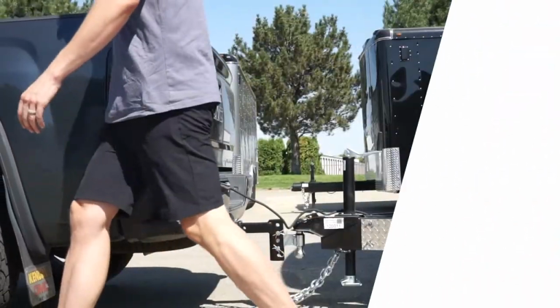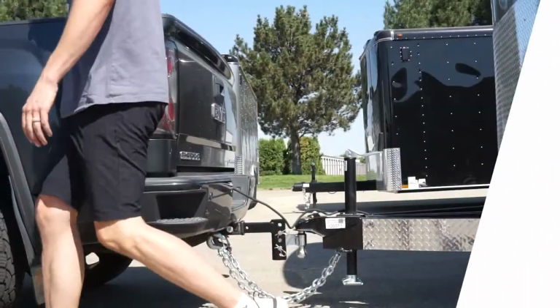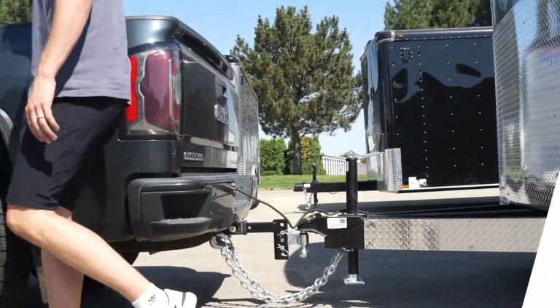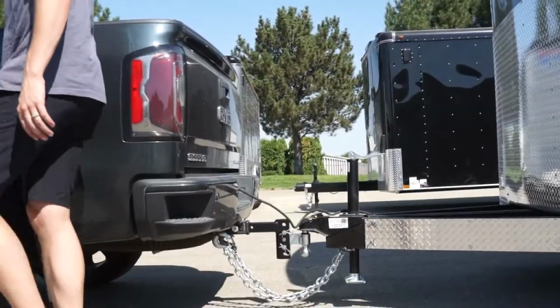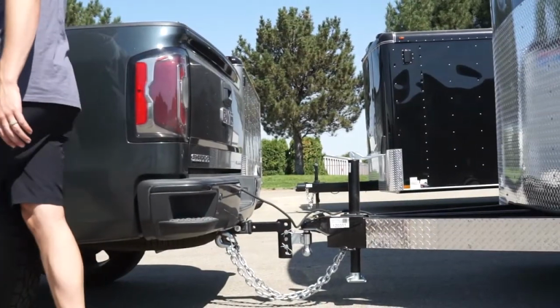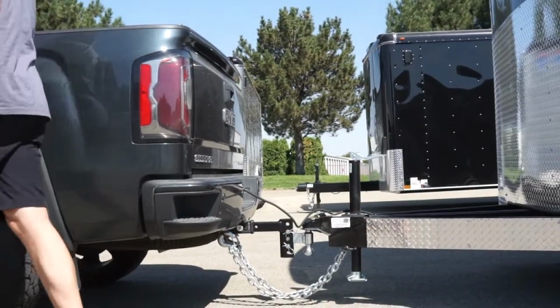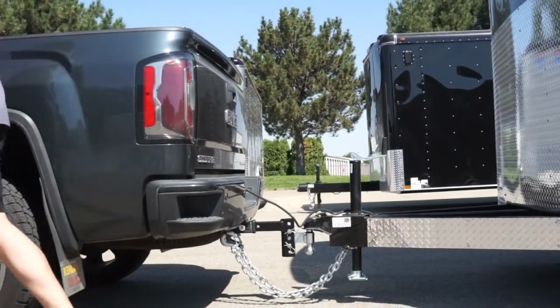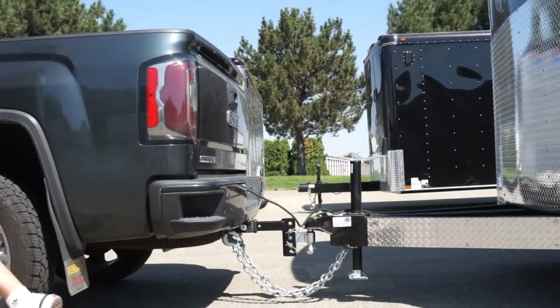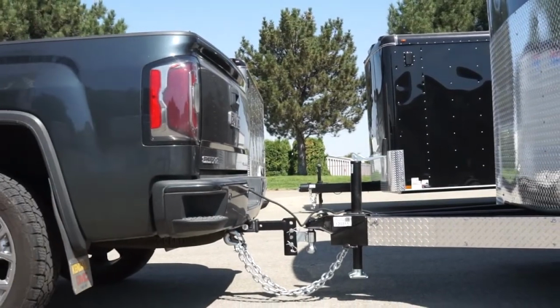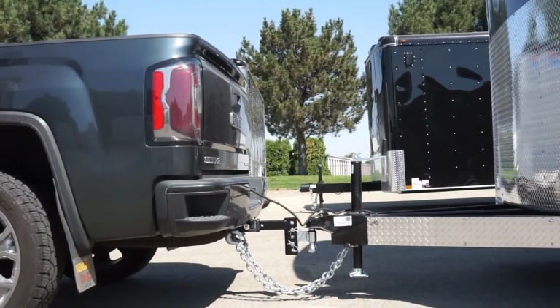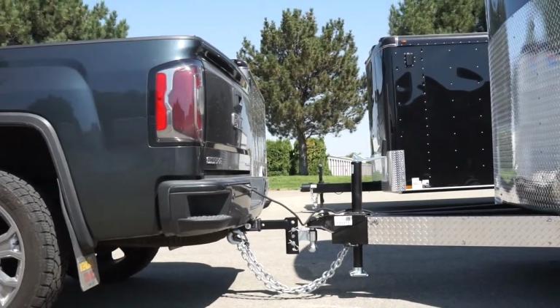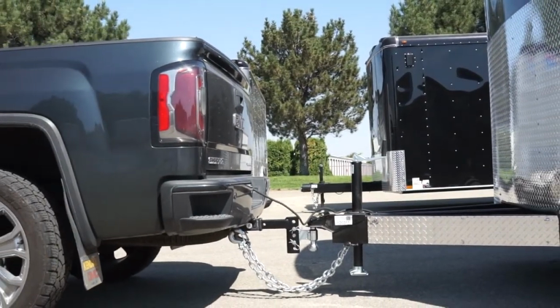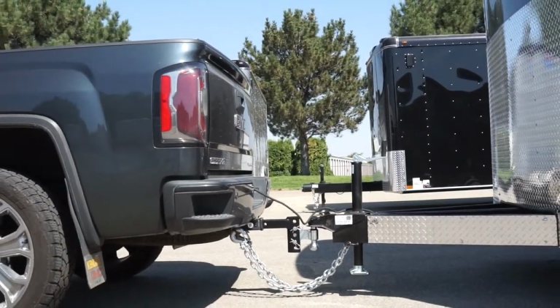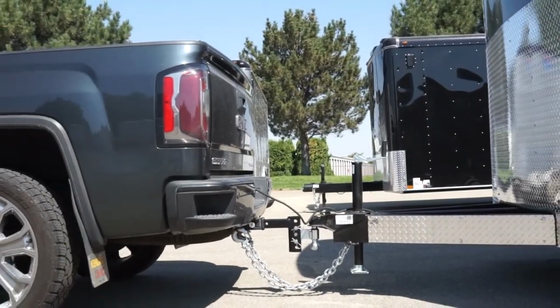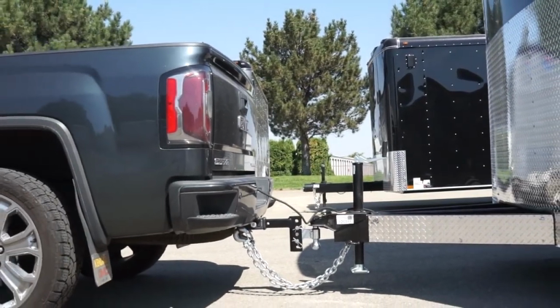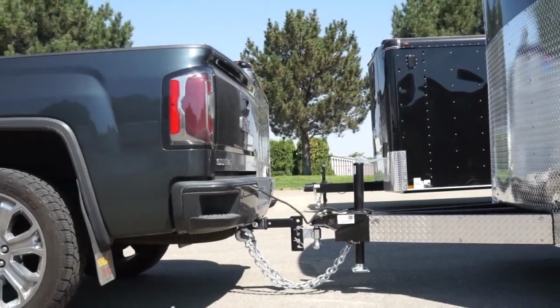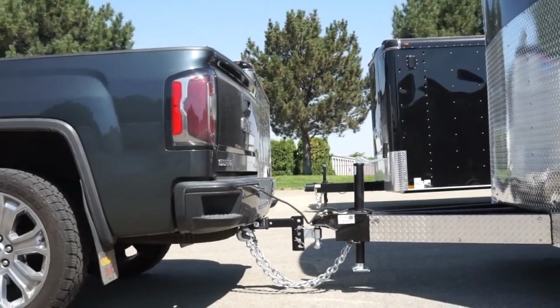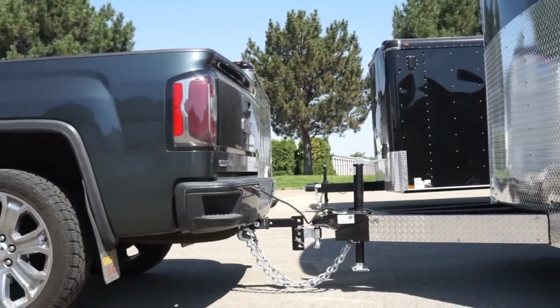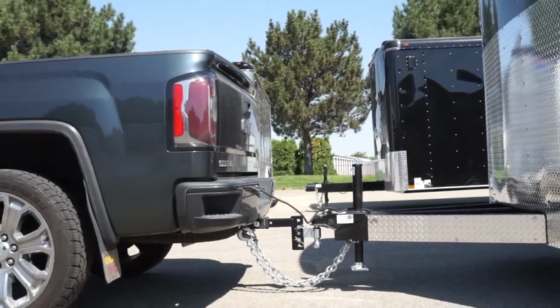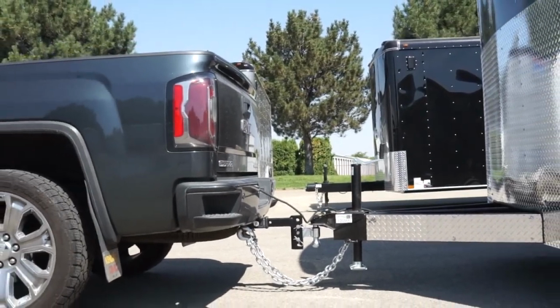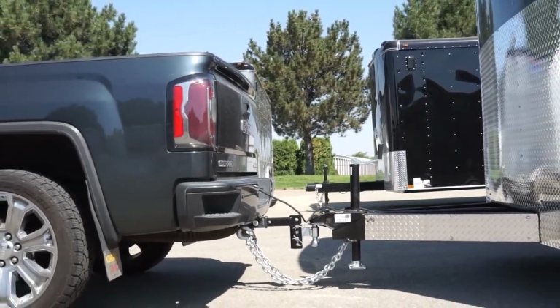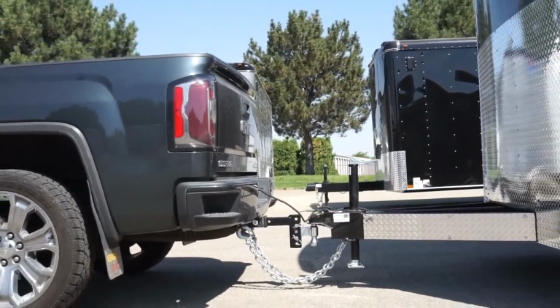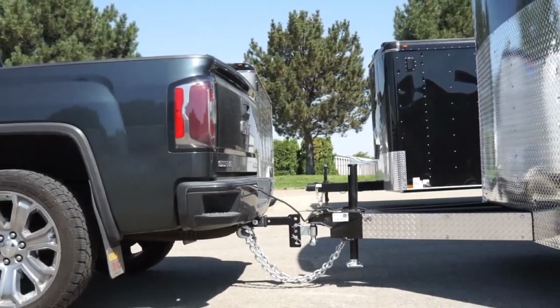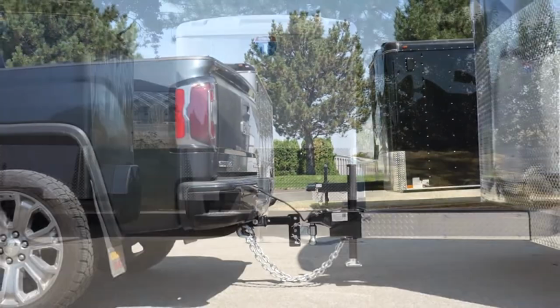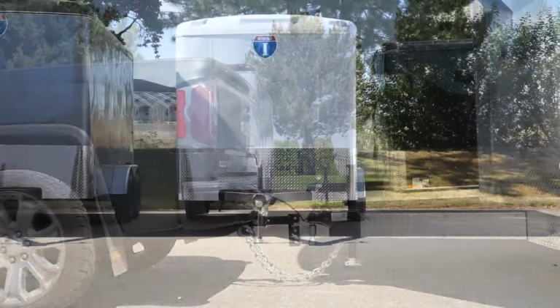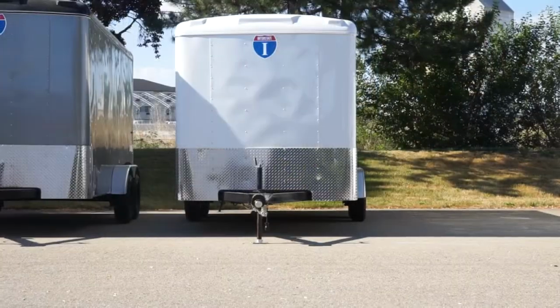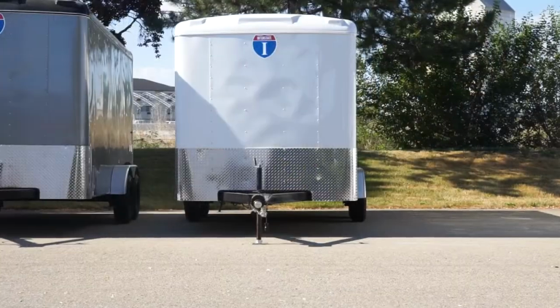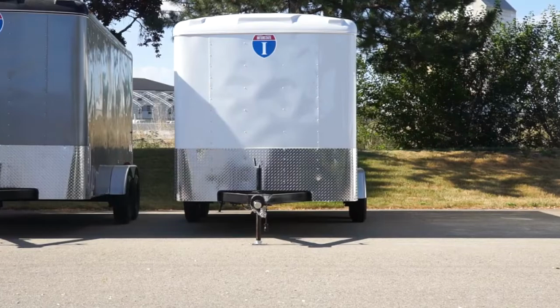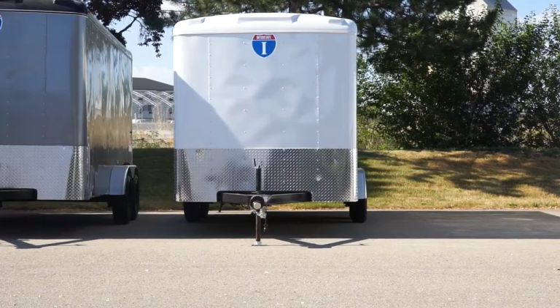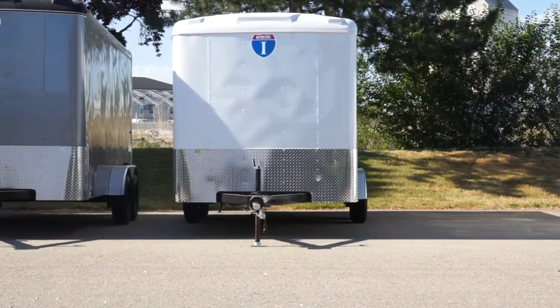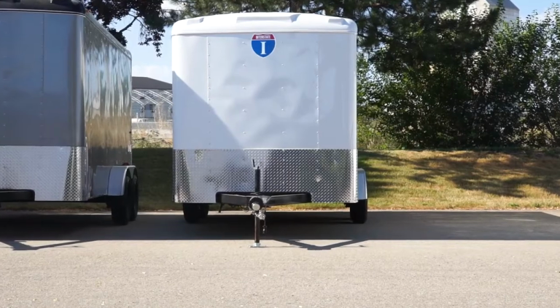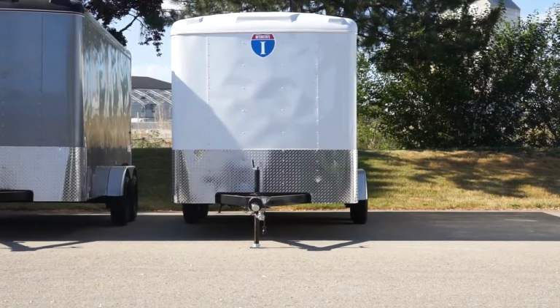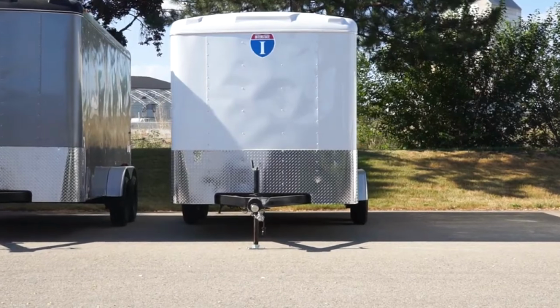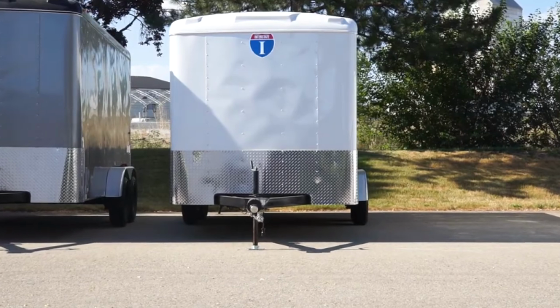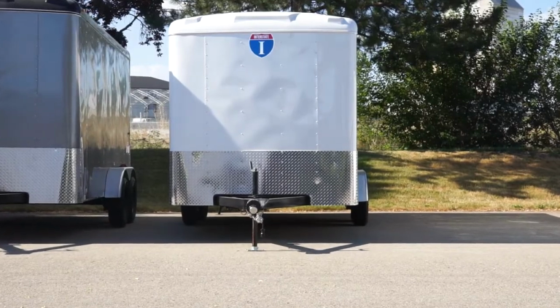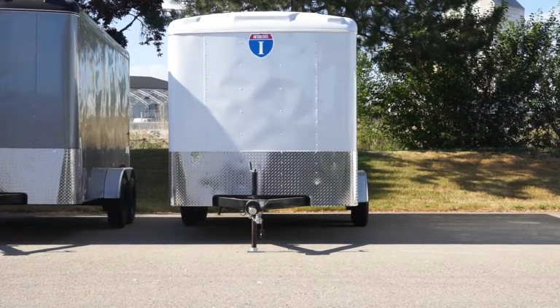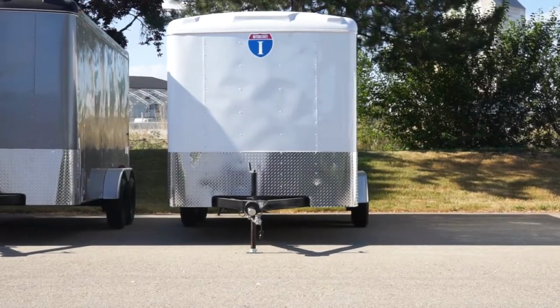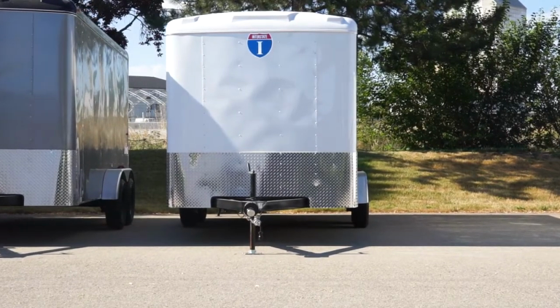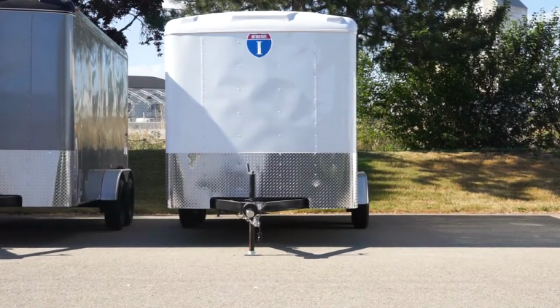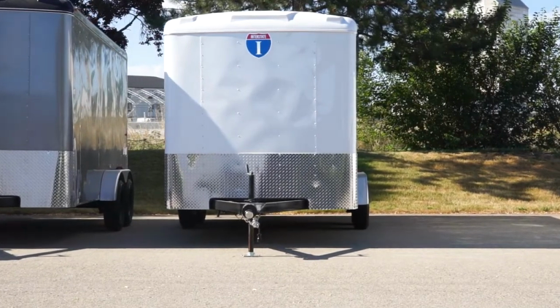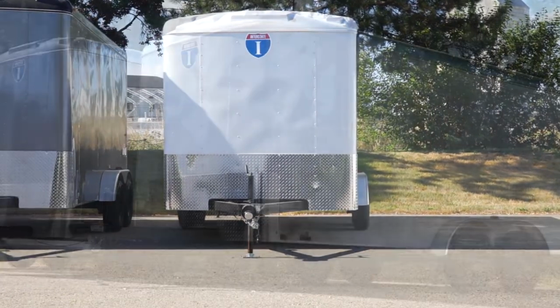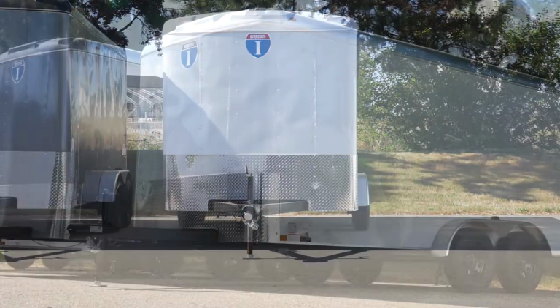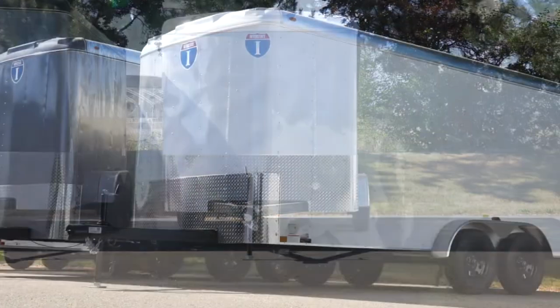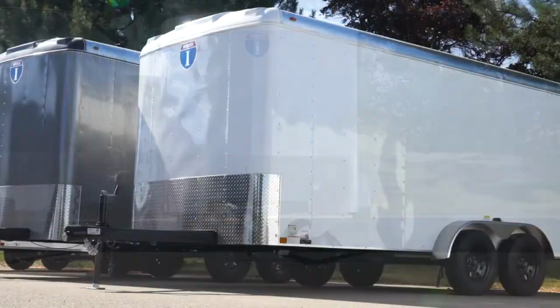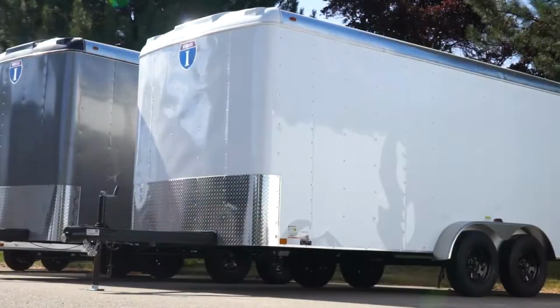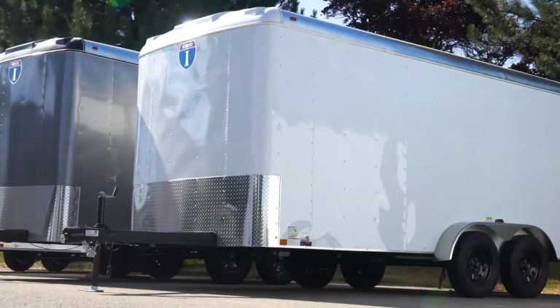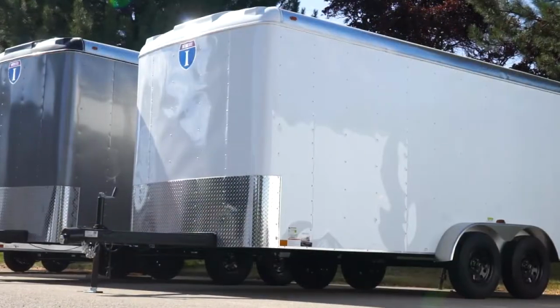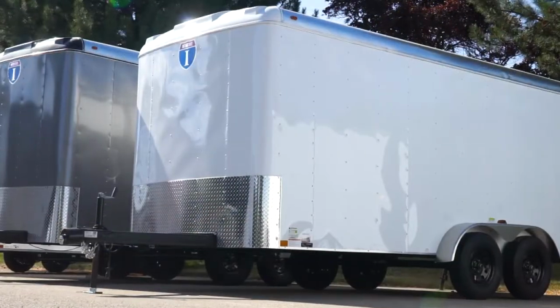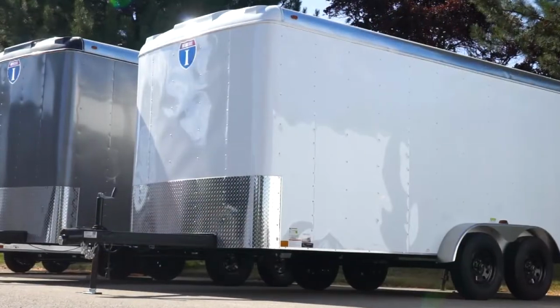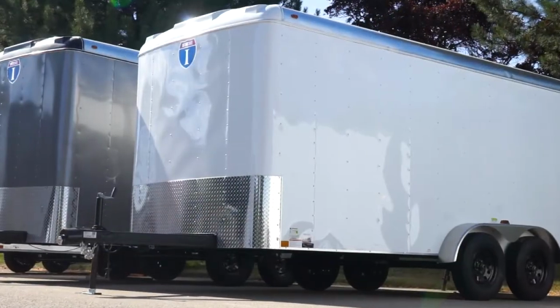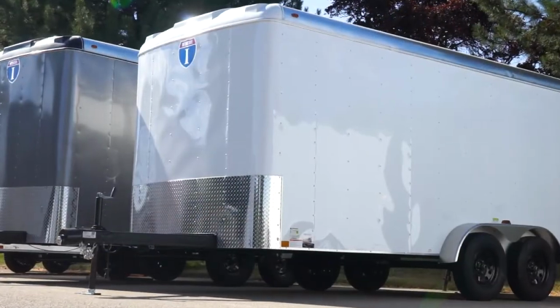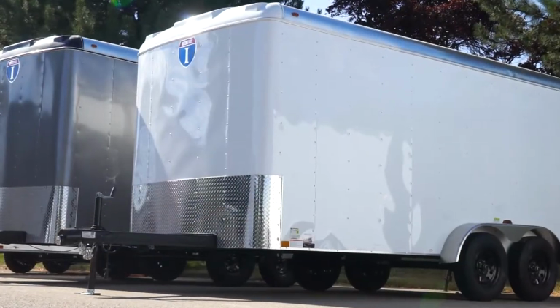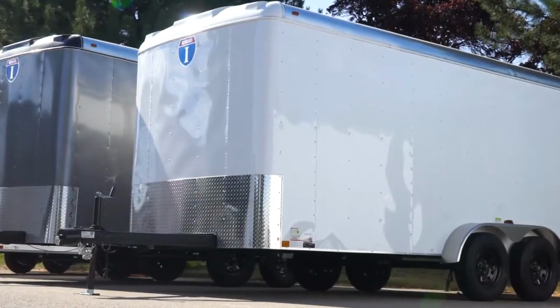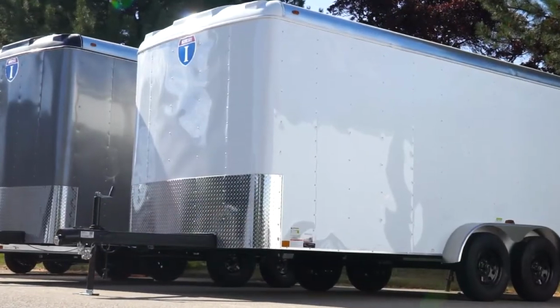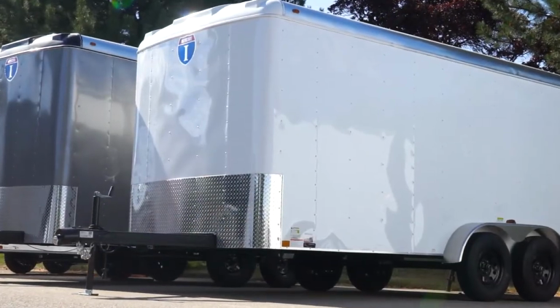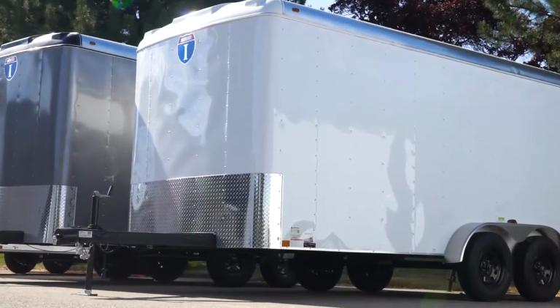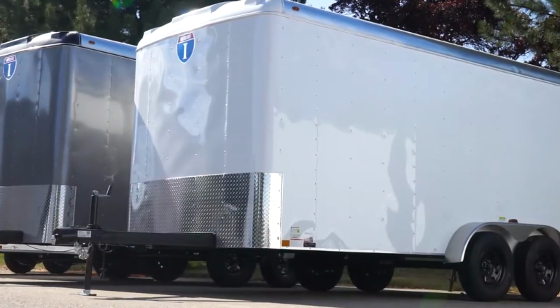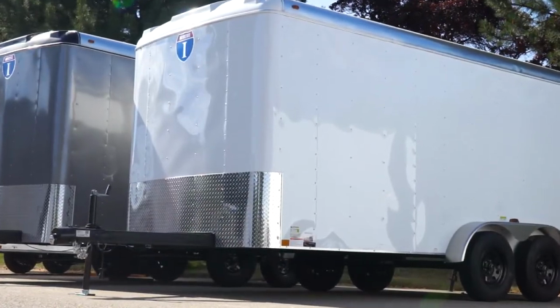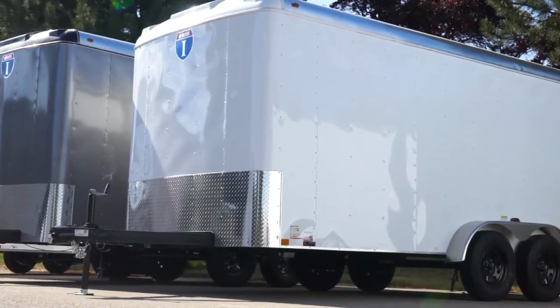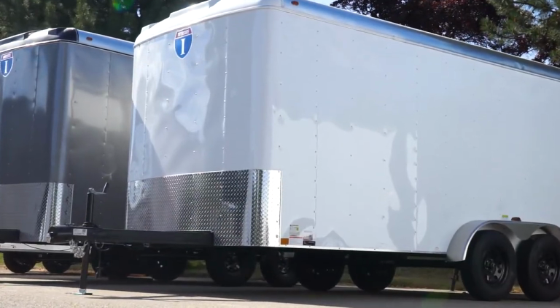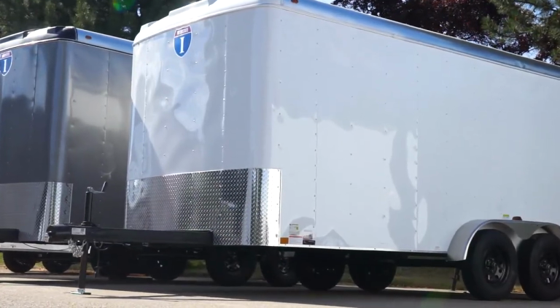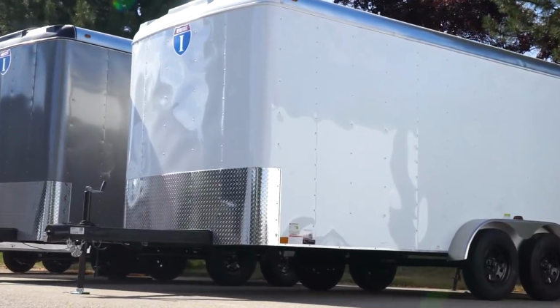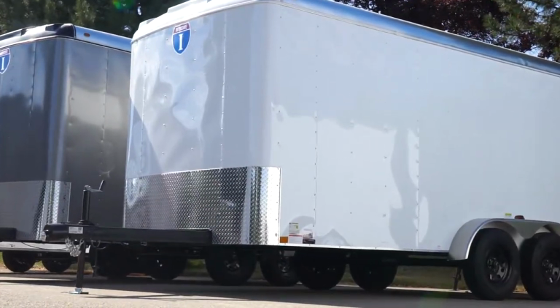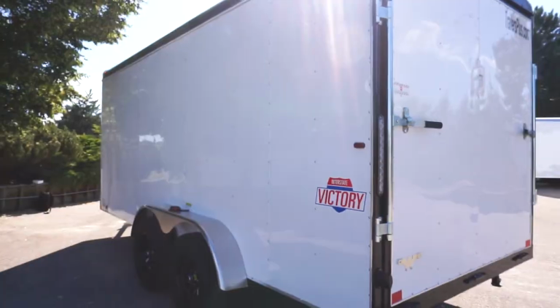Once this is completed, you're ready to hit the road. We hope this information was helpful and, as always, thank you for purchasing from Trailers Plus.